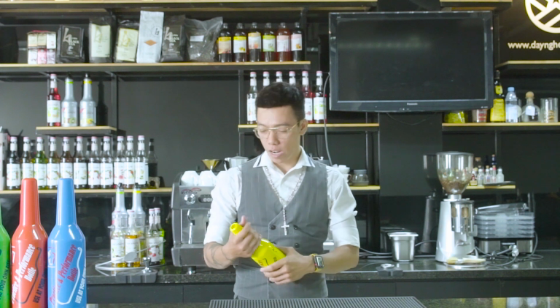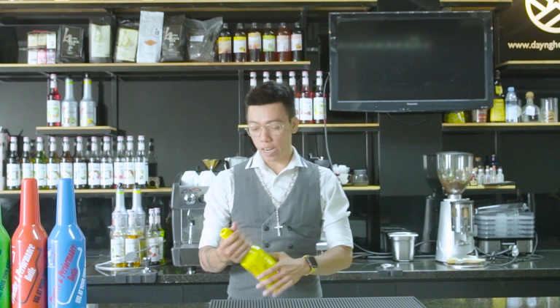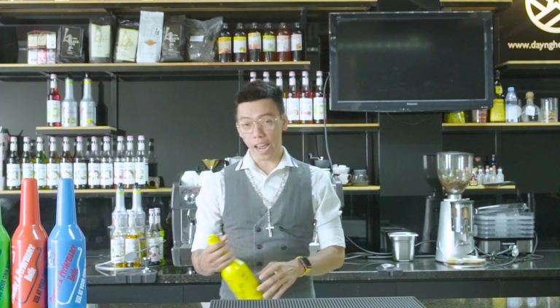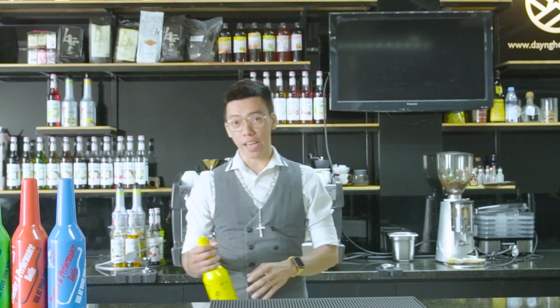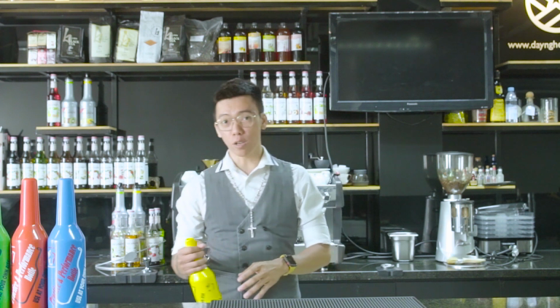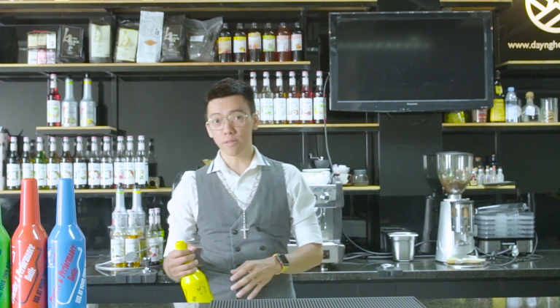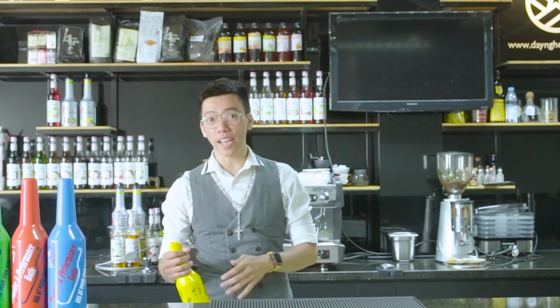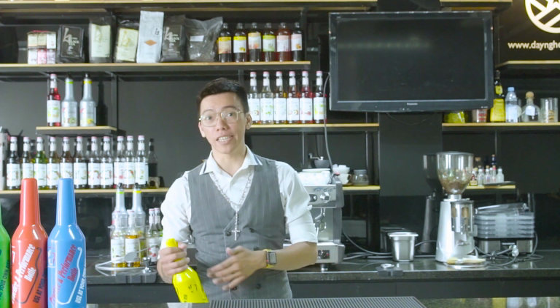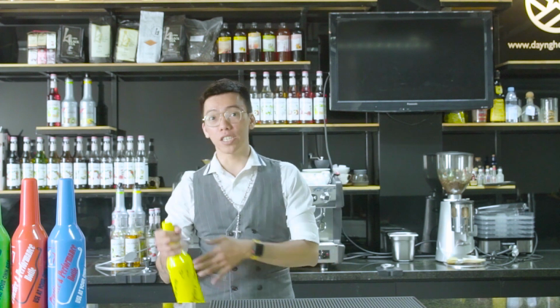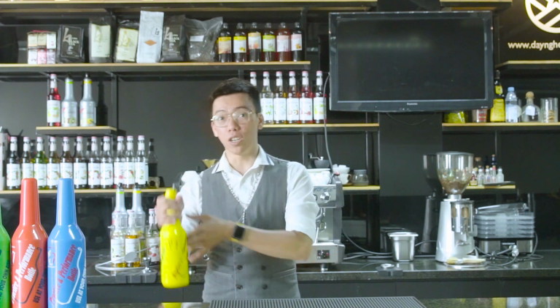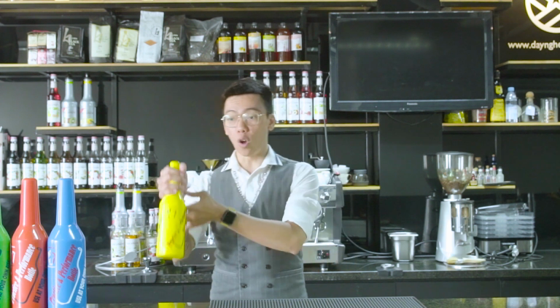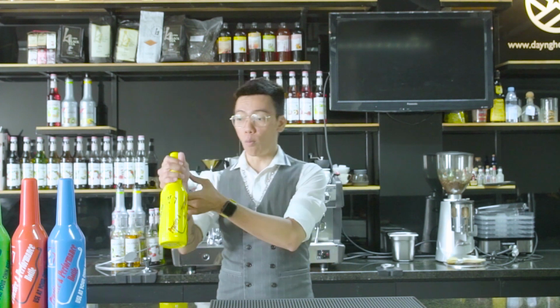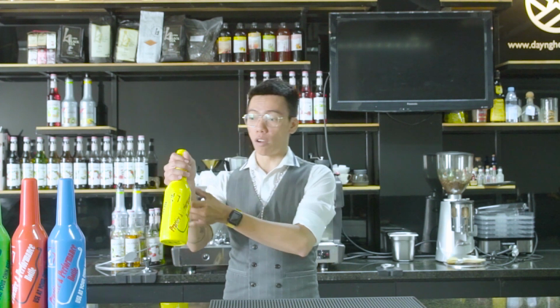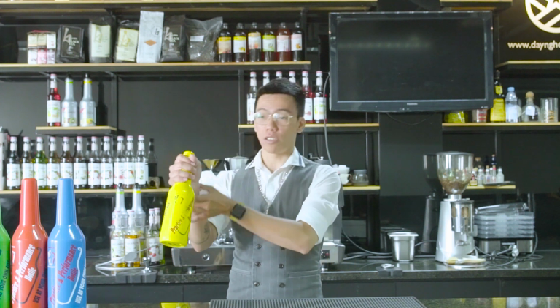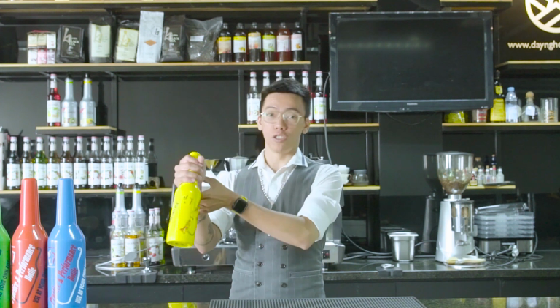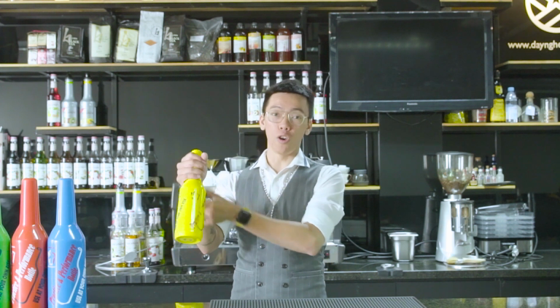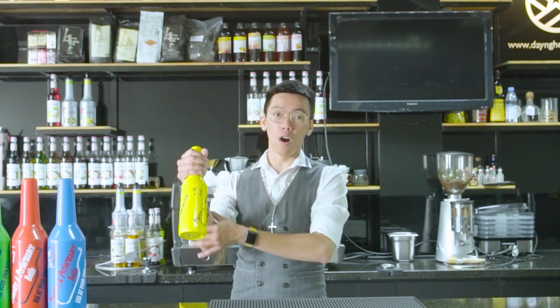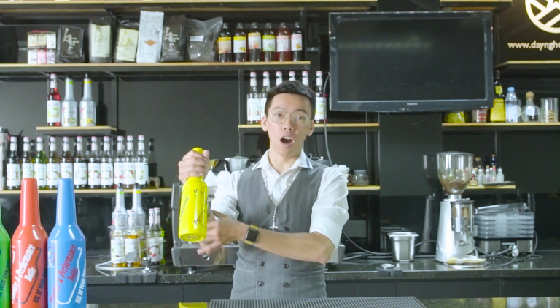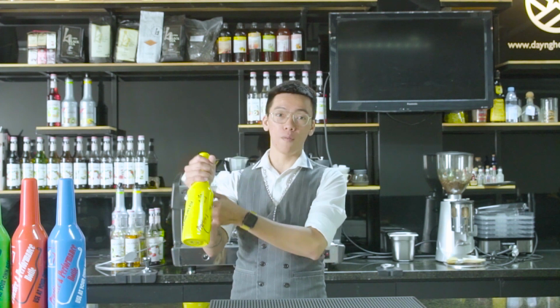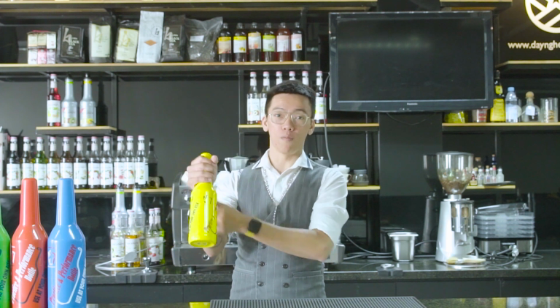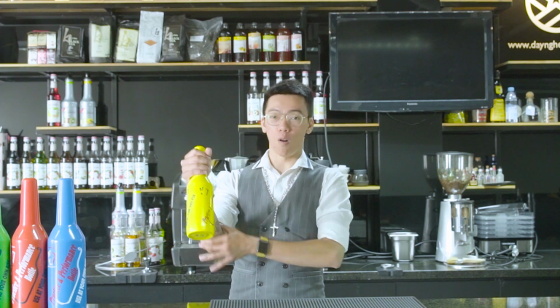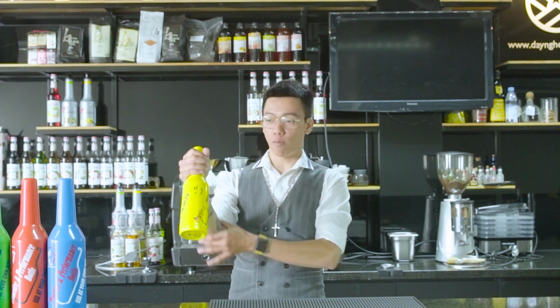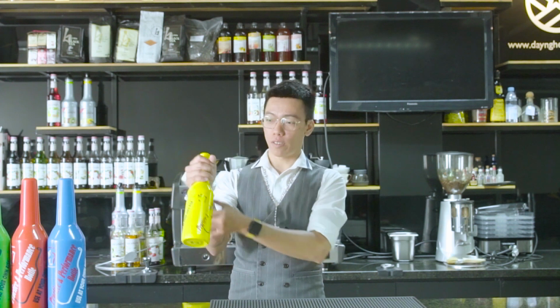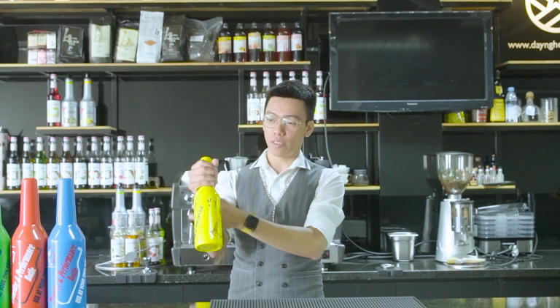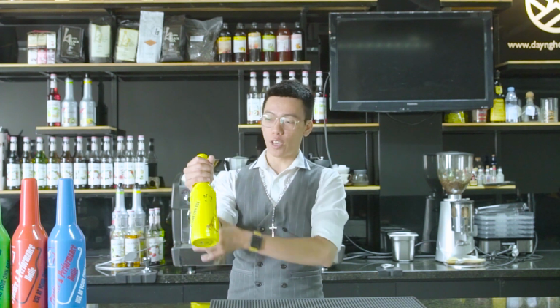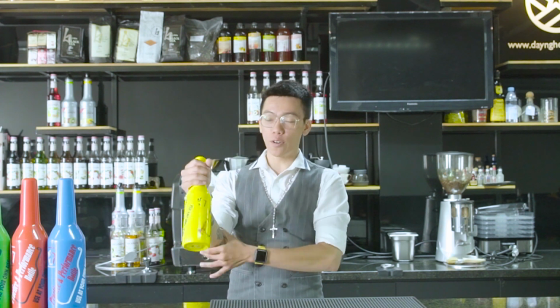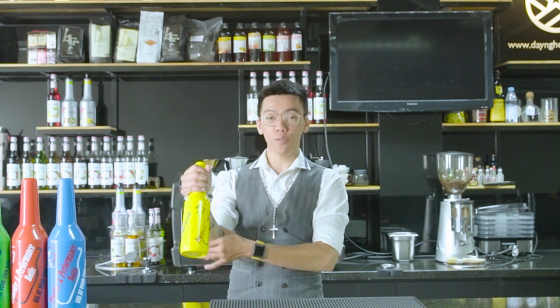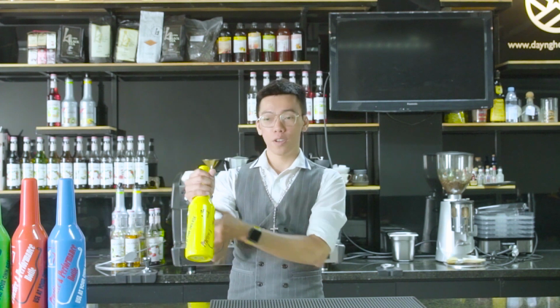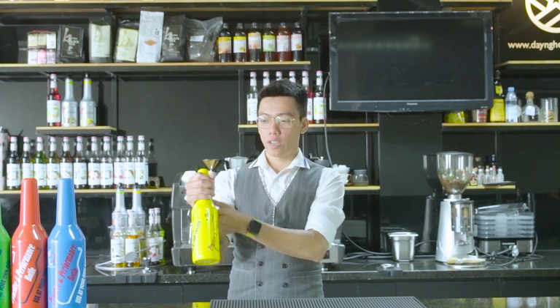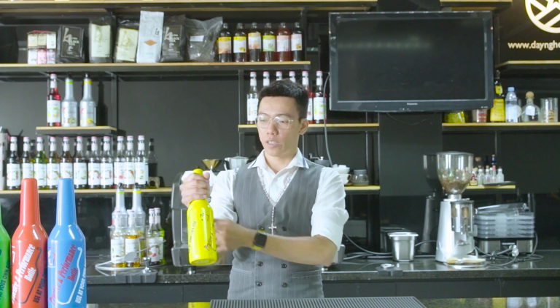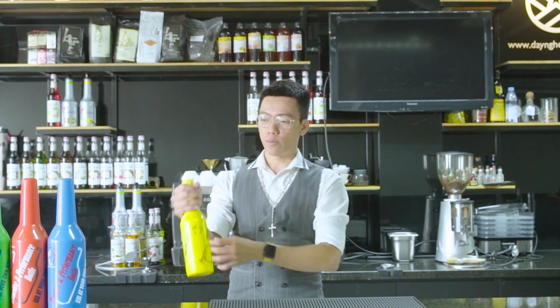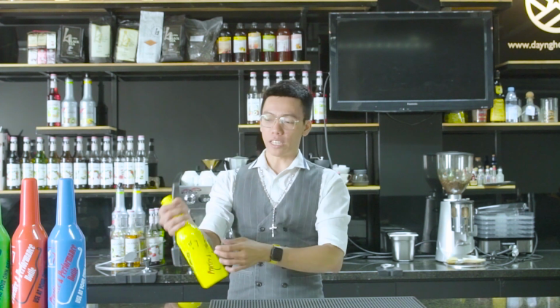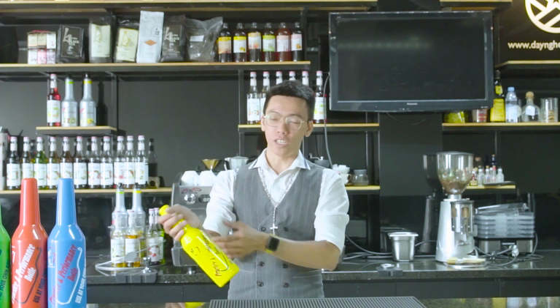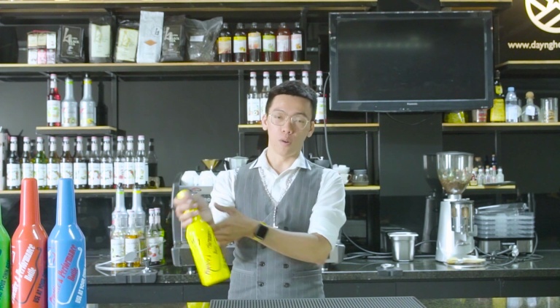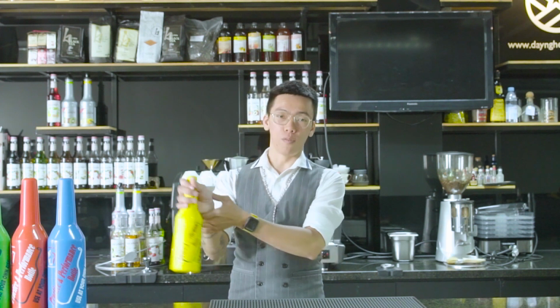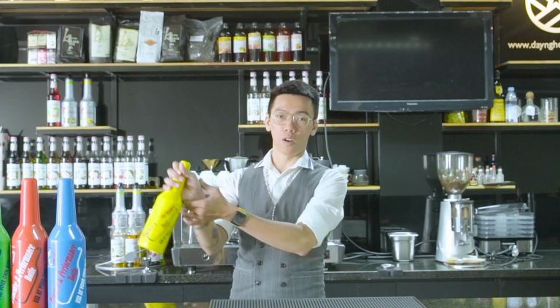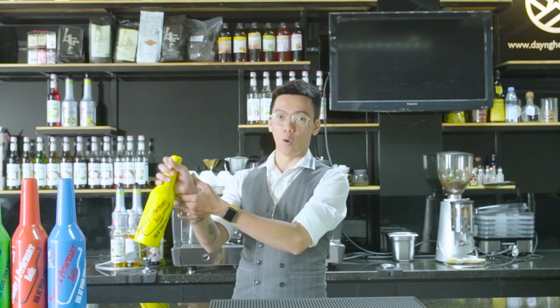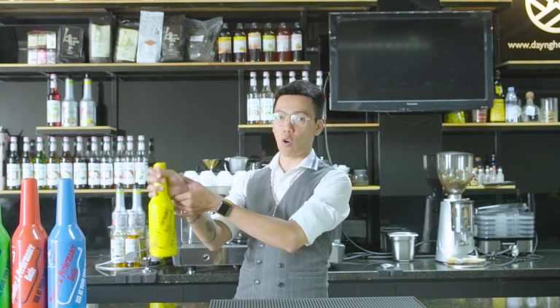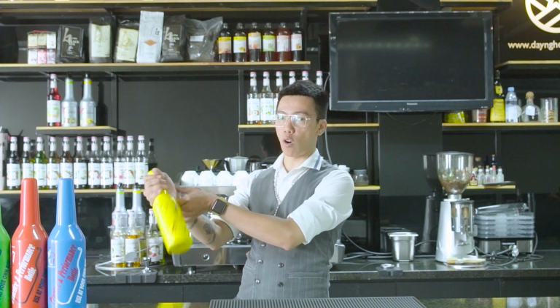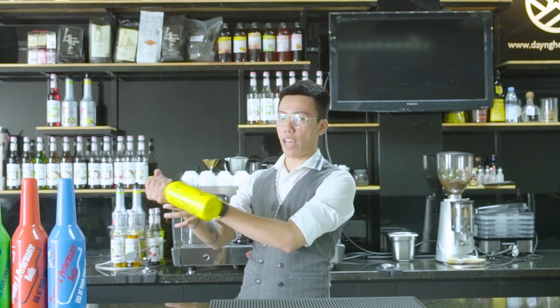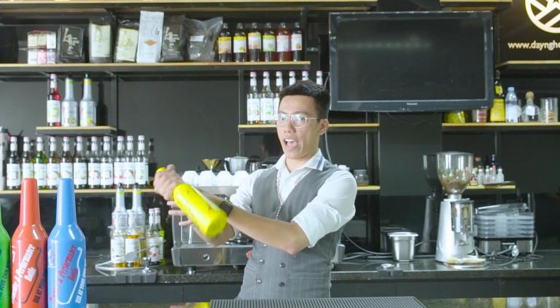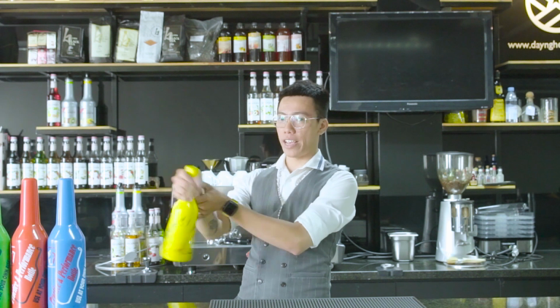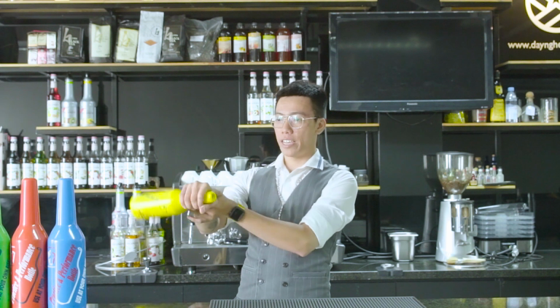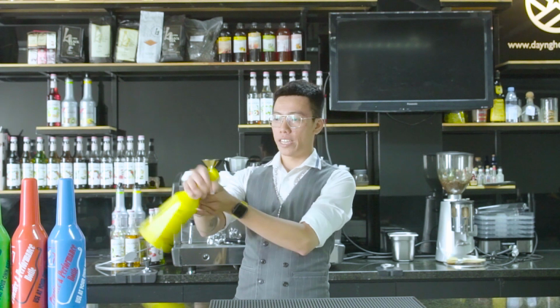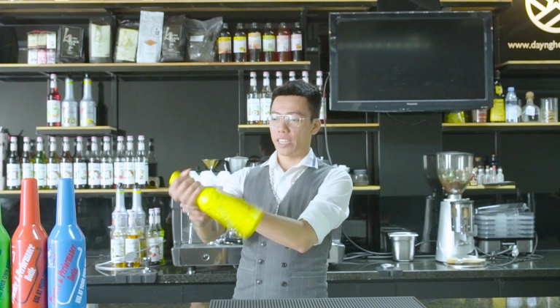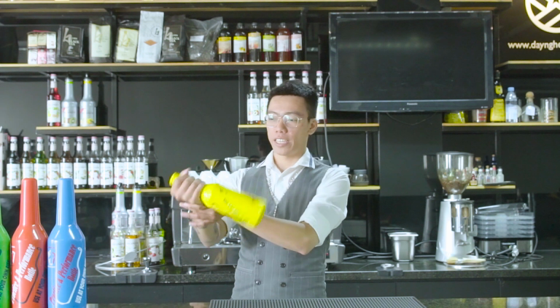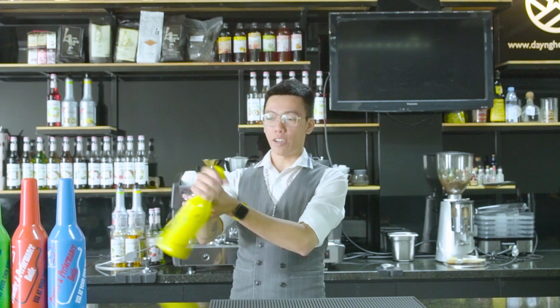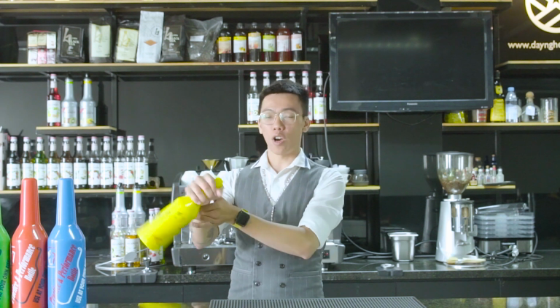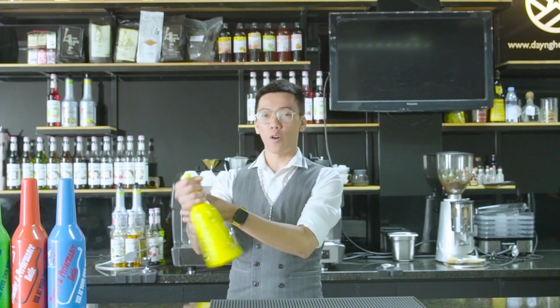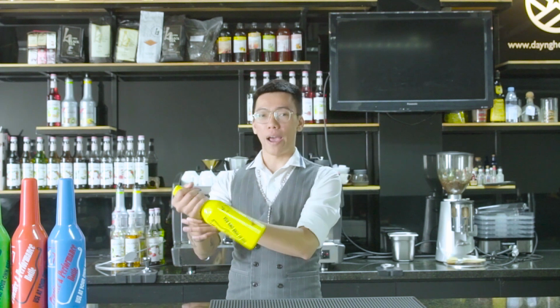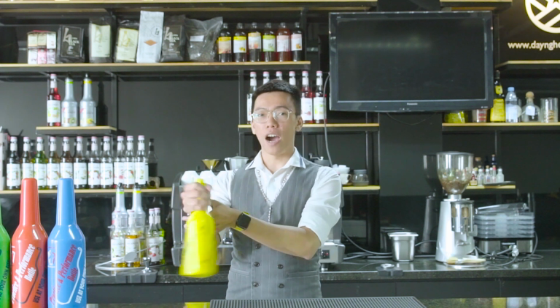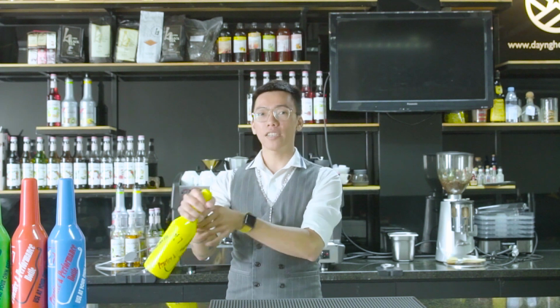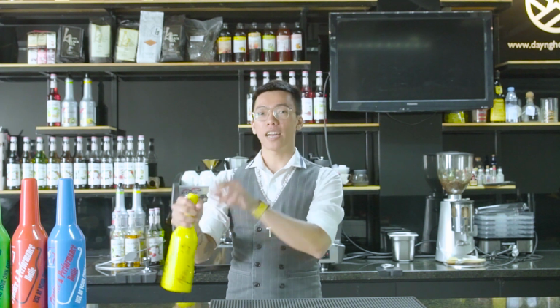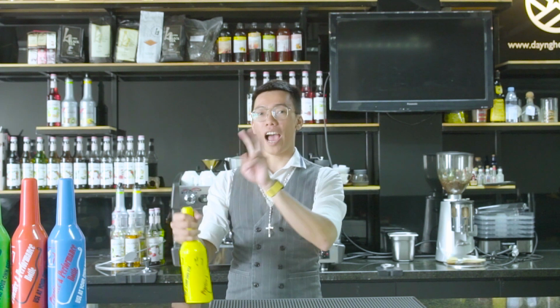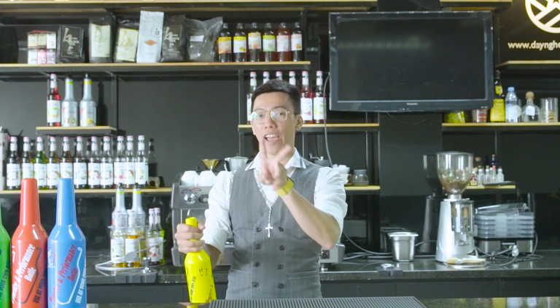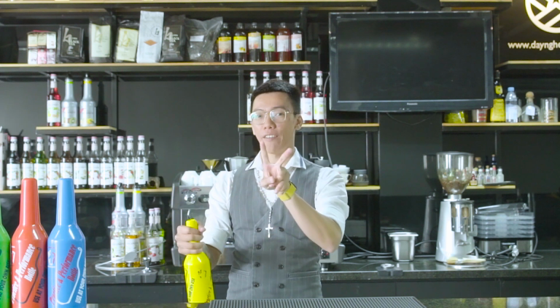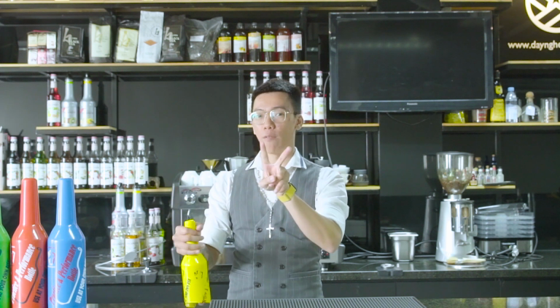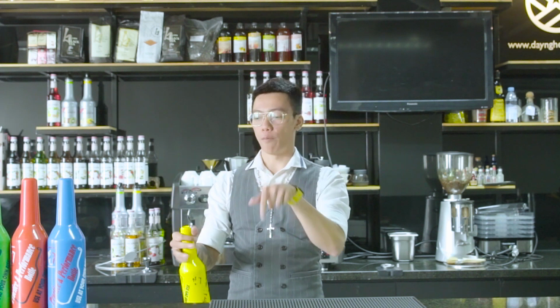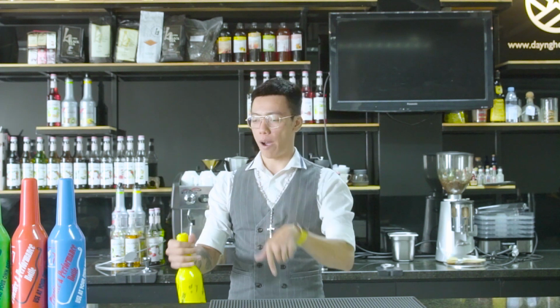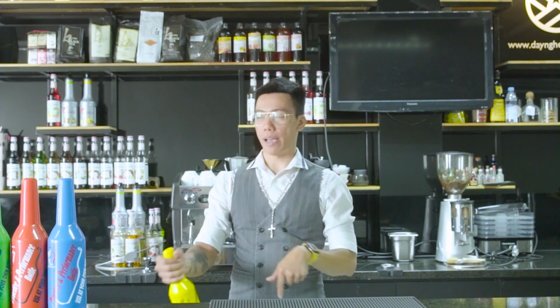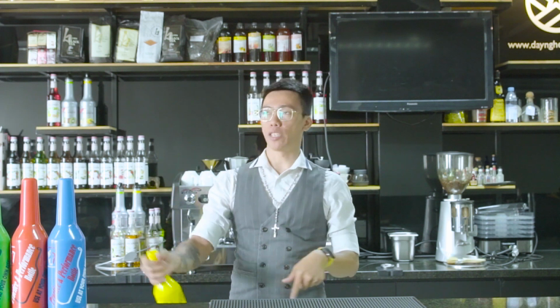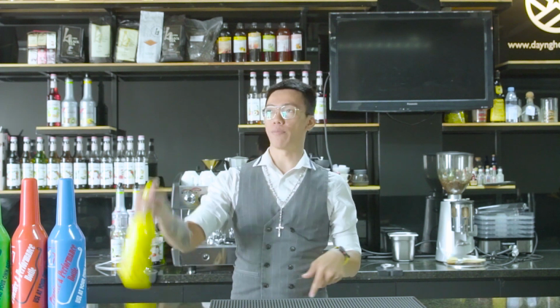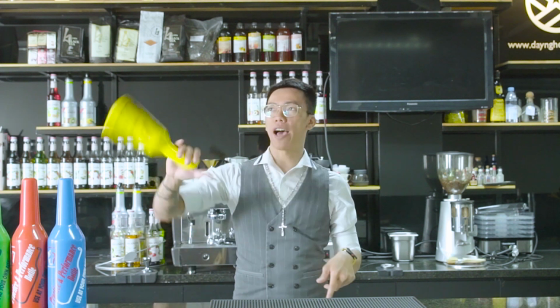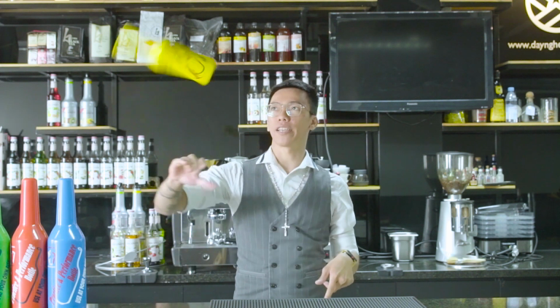Lần này chúng ta sẽ sử dụng lực của cổ tay. Chúng ta sẽ thực hiện 2 vòng và bạn chụp lại.